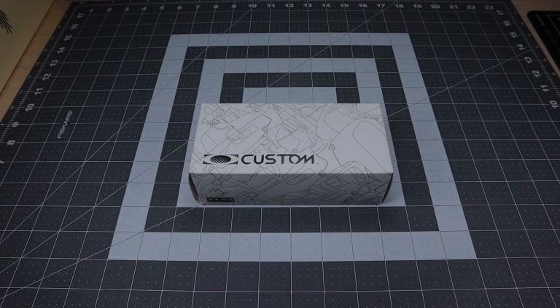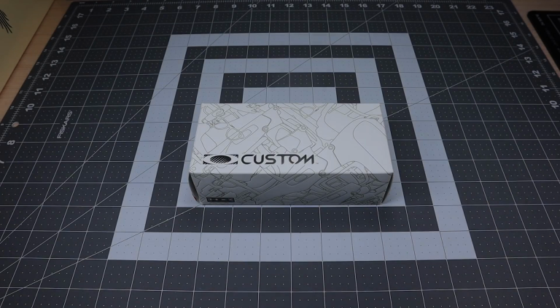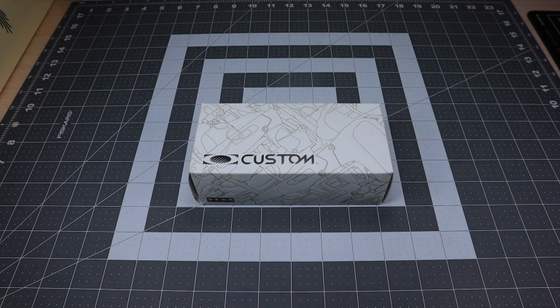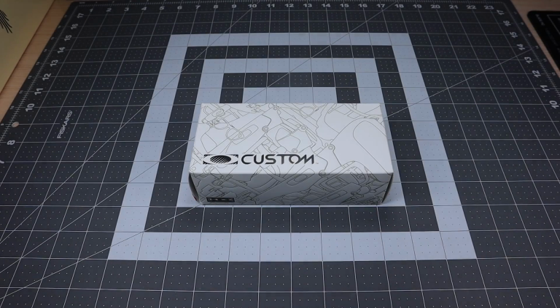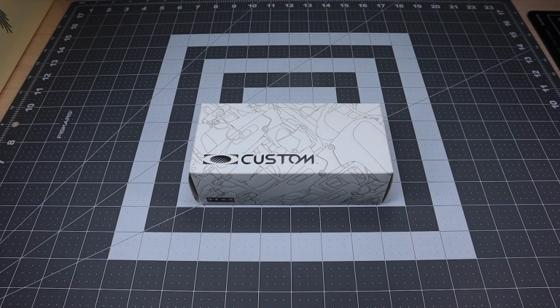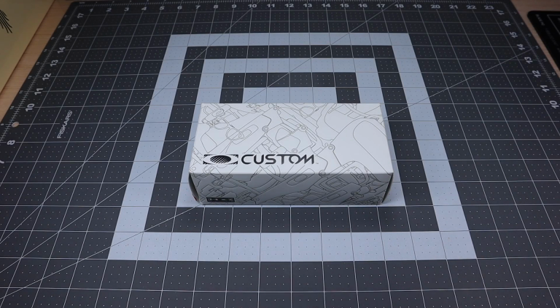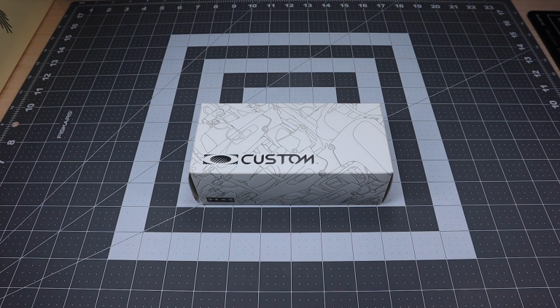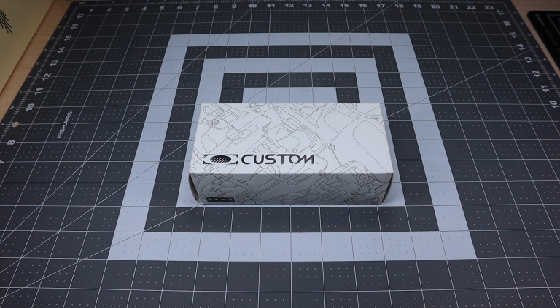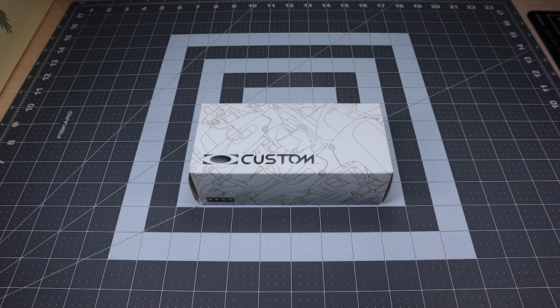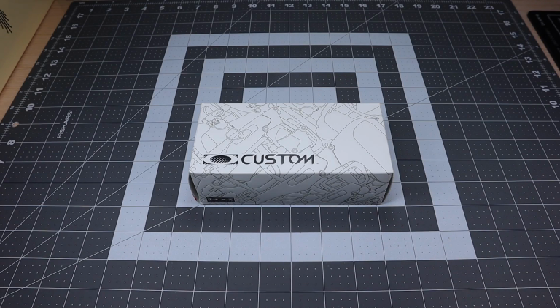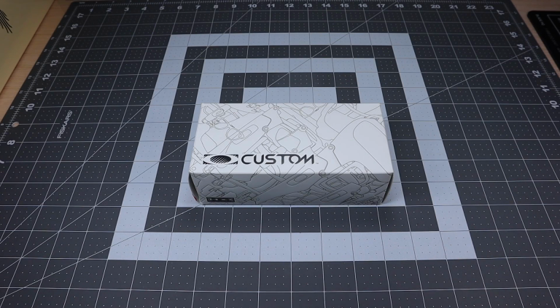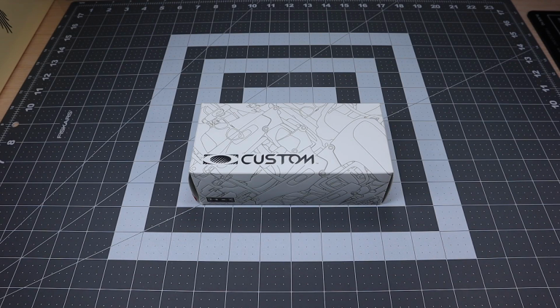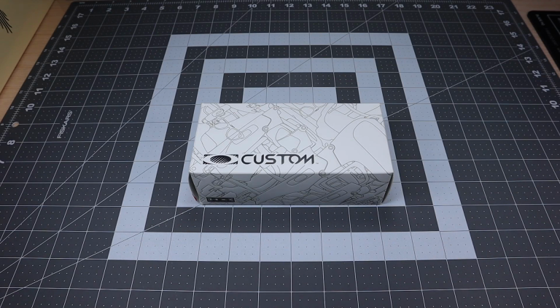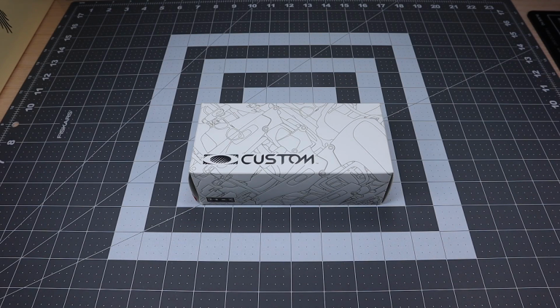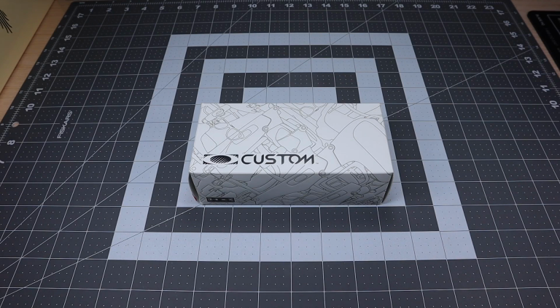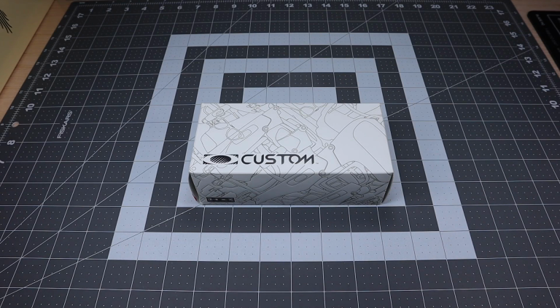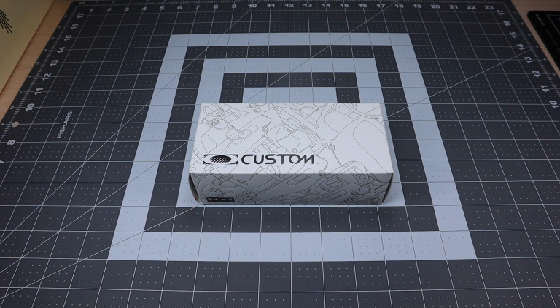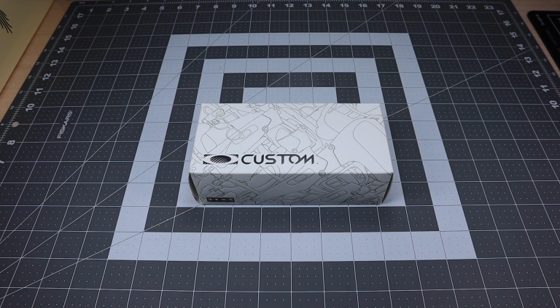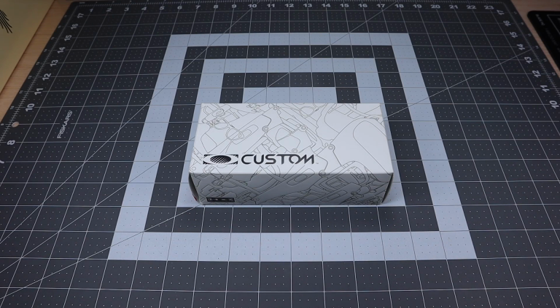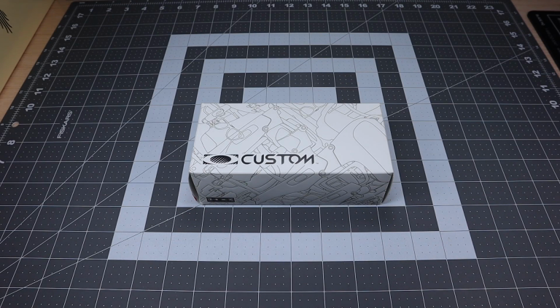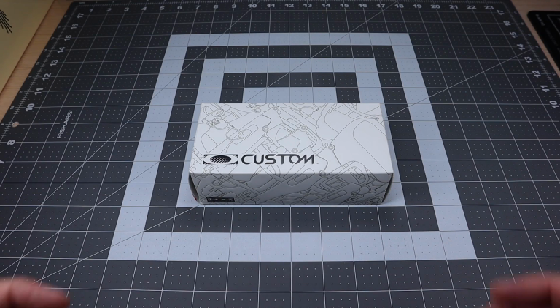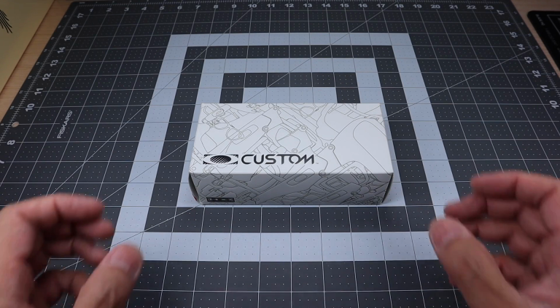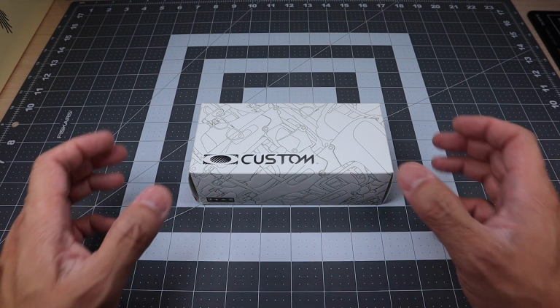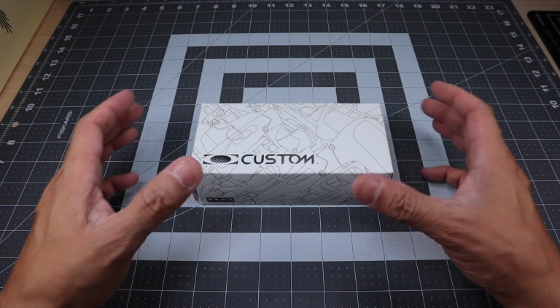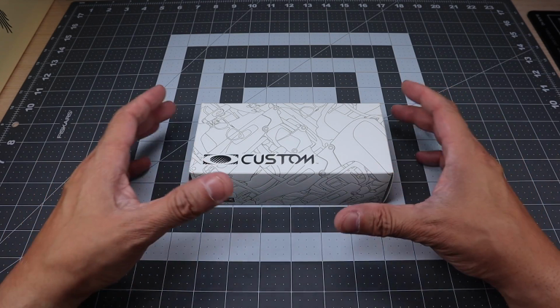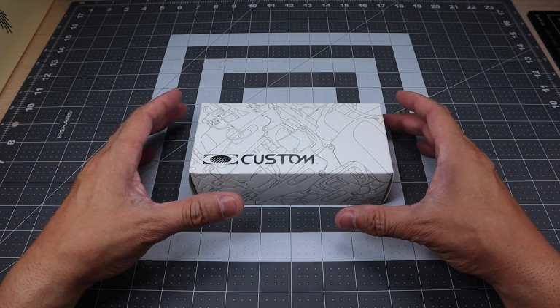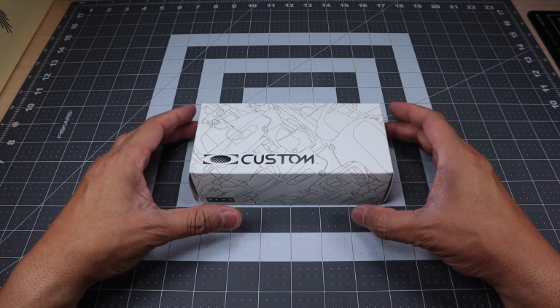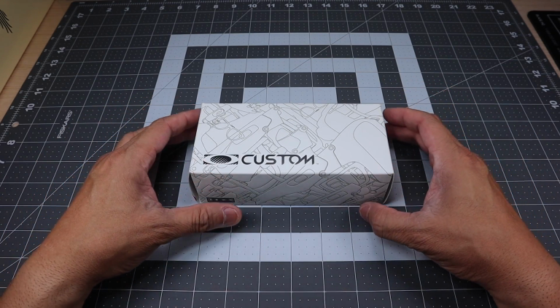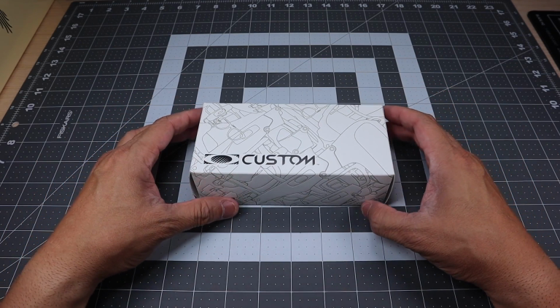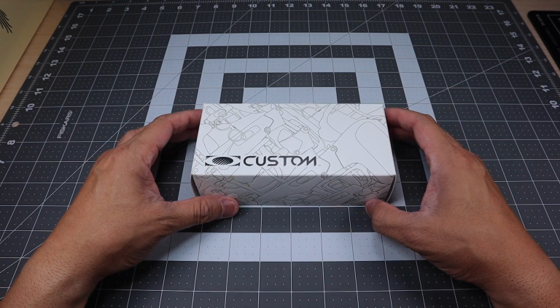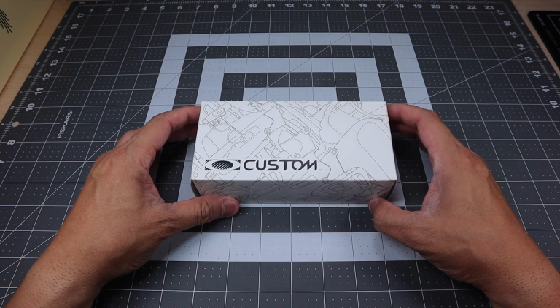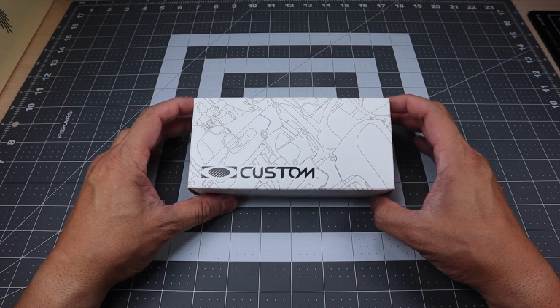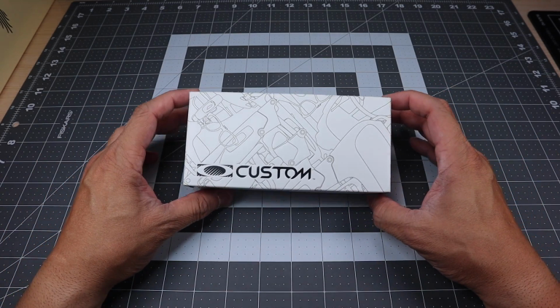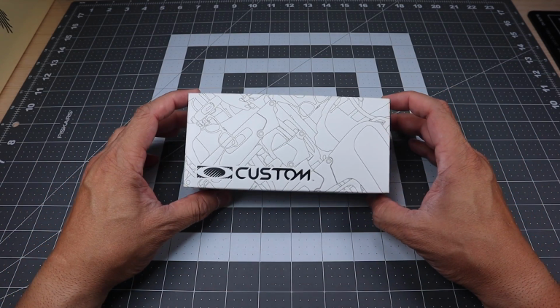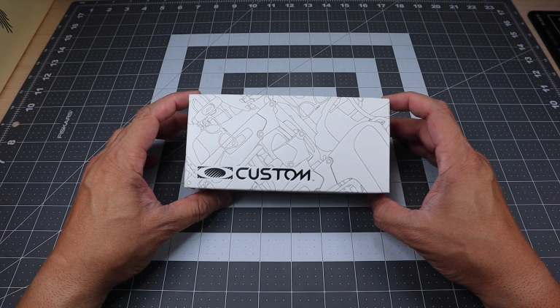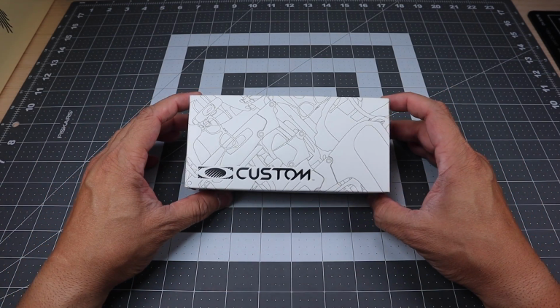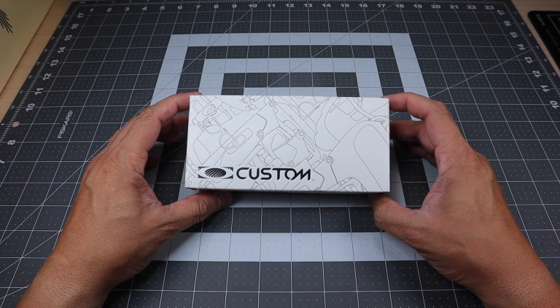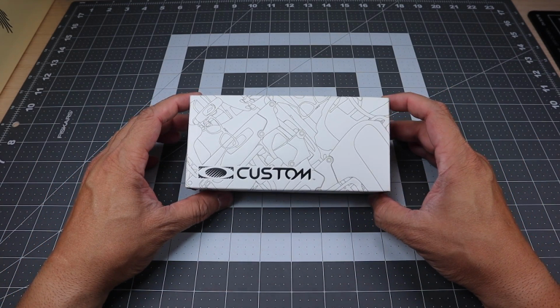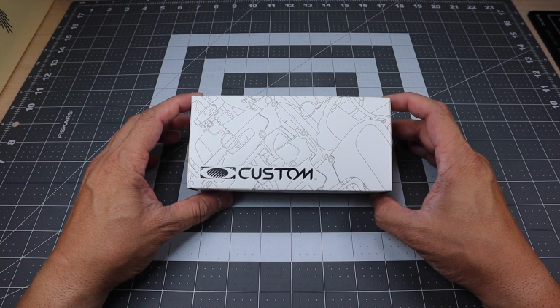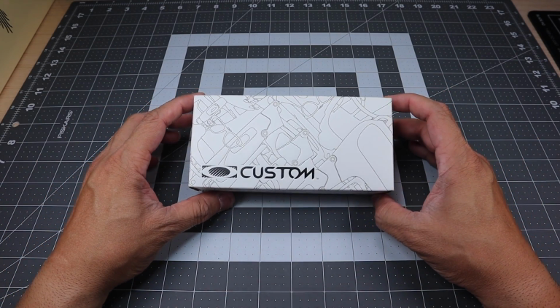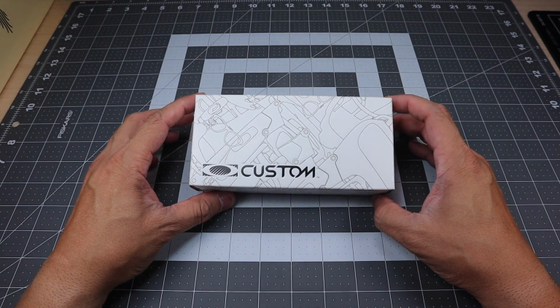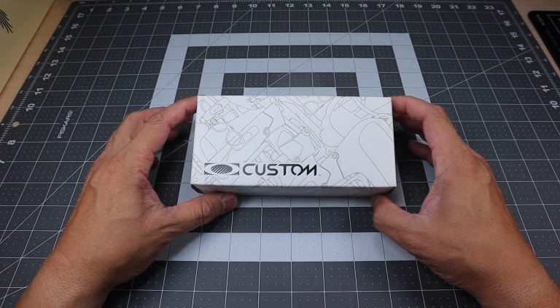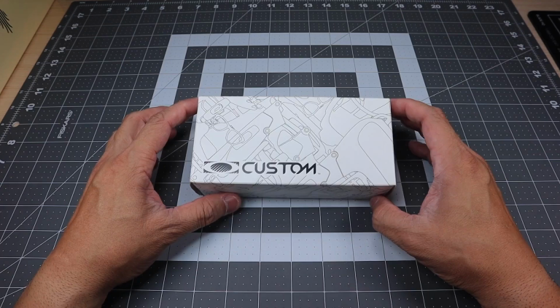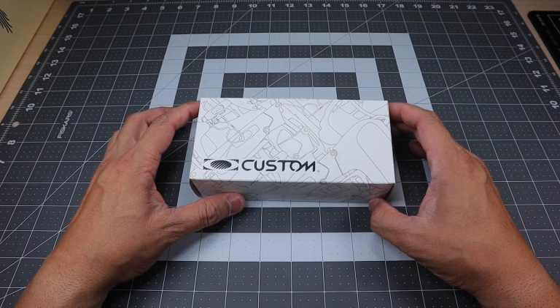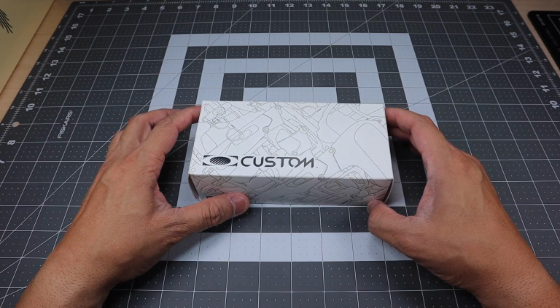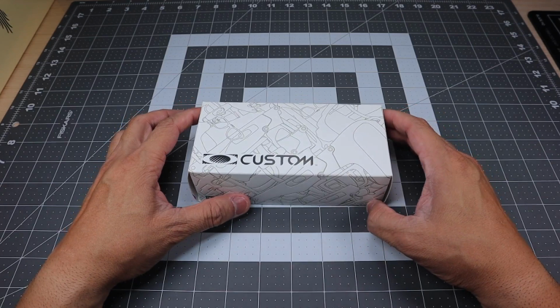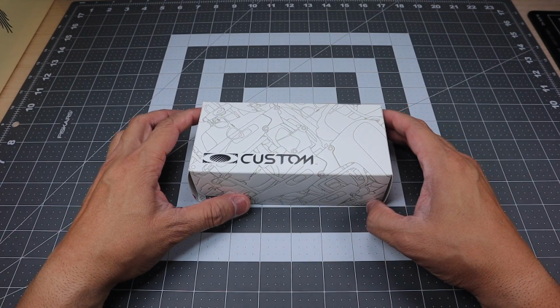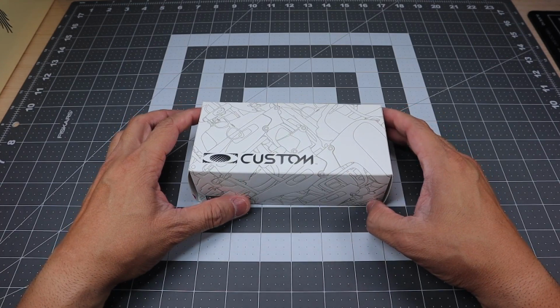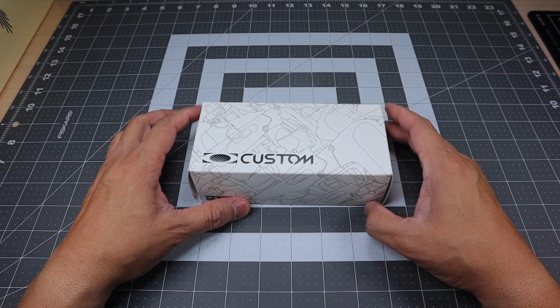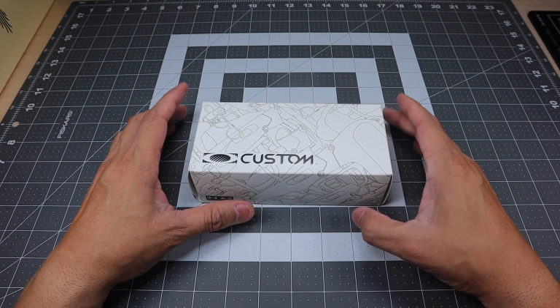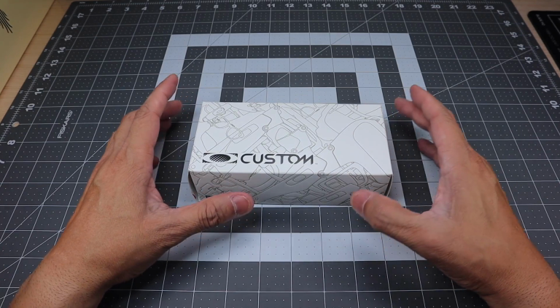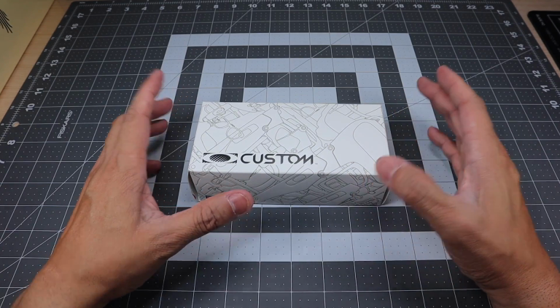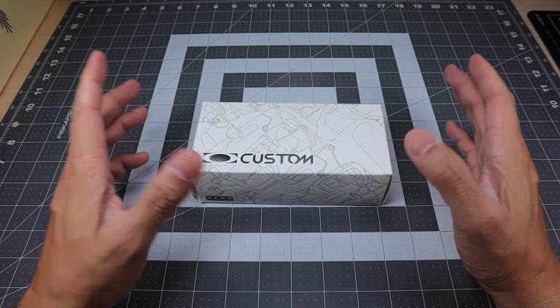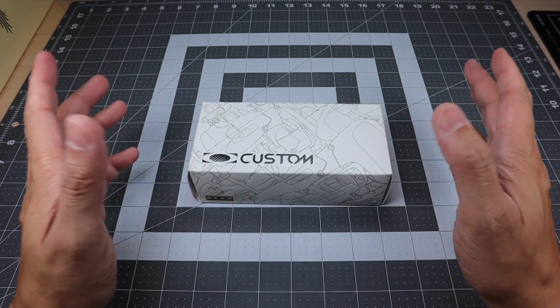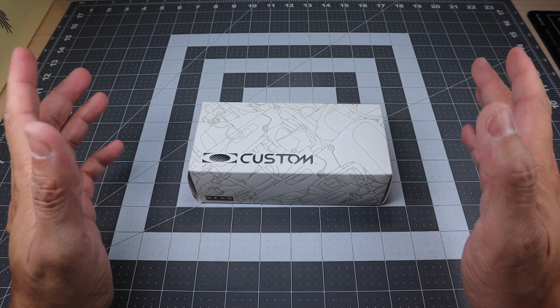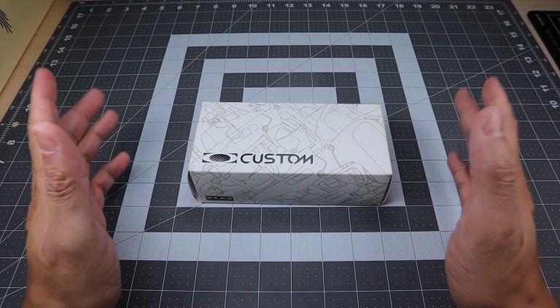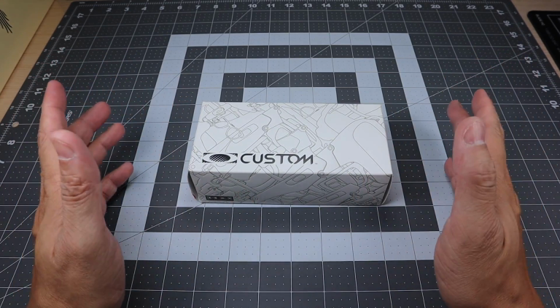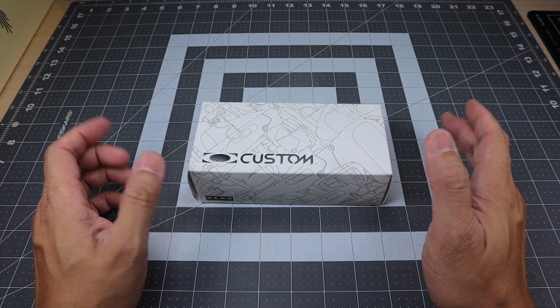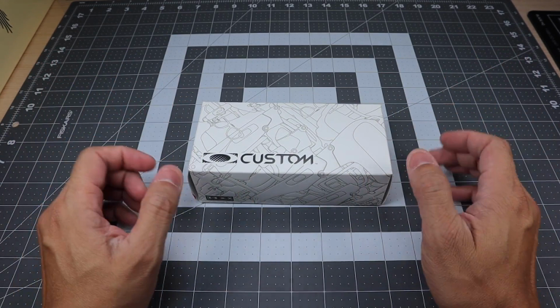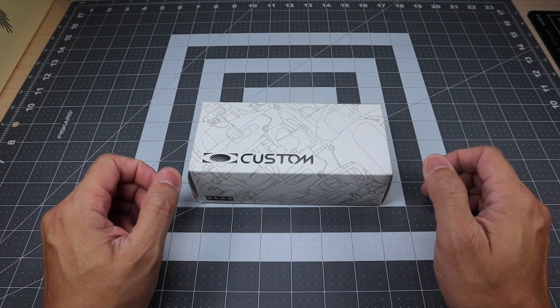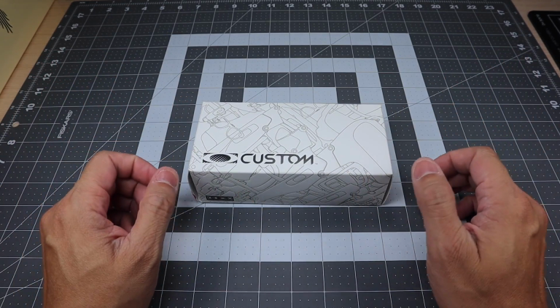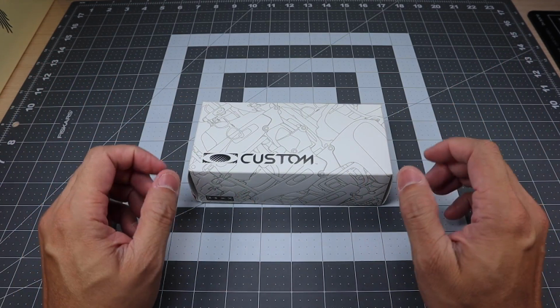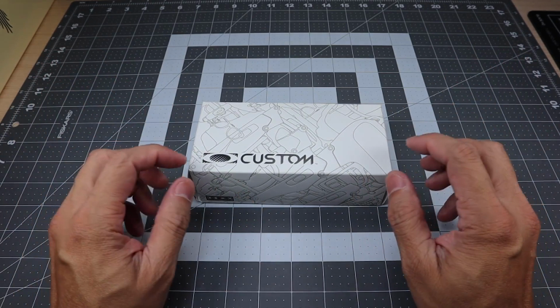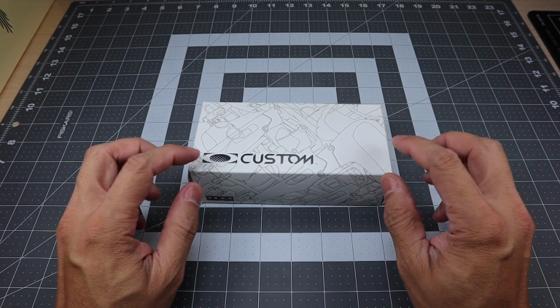Hey guys, I got a new video for you today and we're going to be taking a look at a new custom Oakley that I just picked up today.